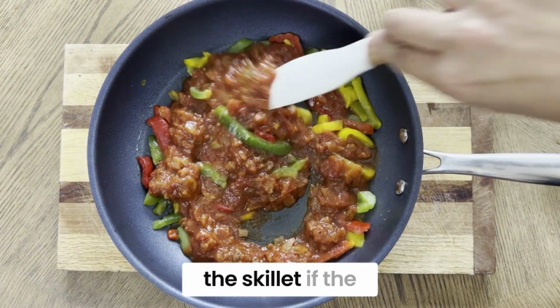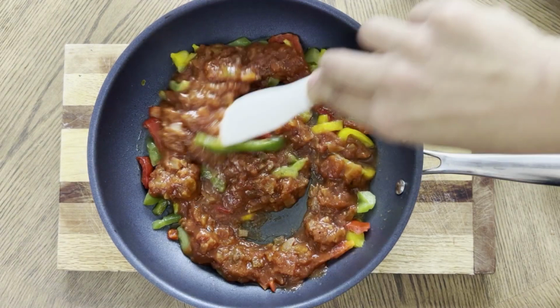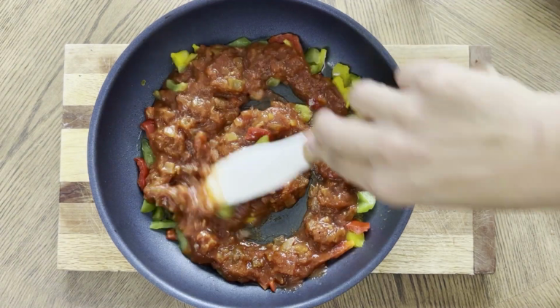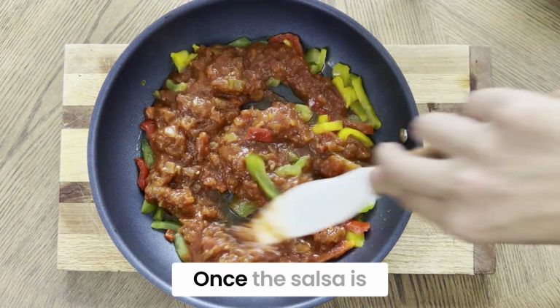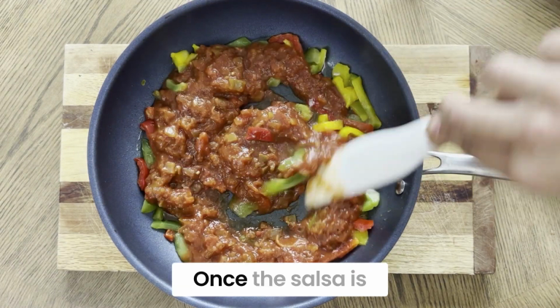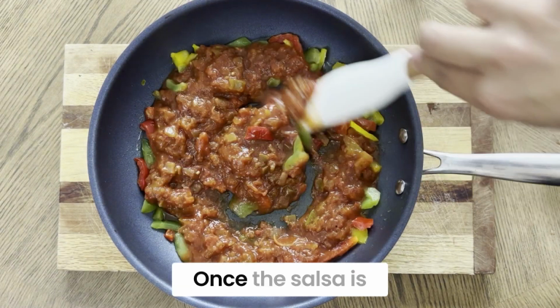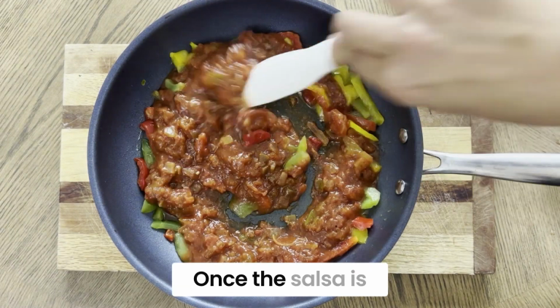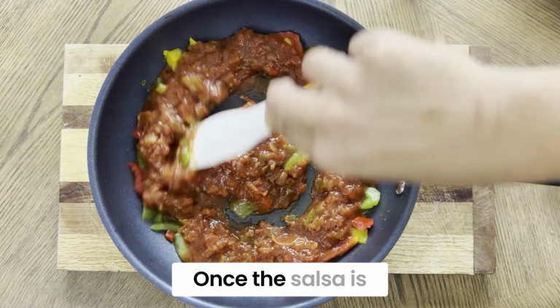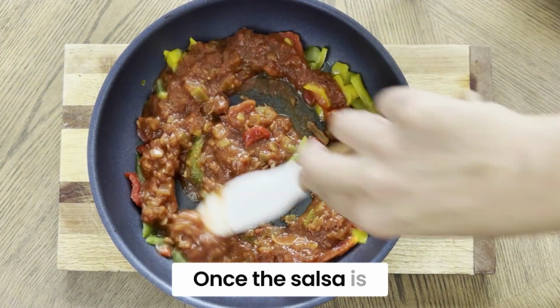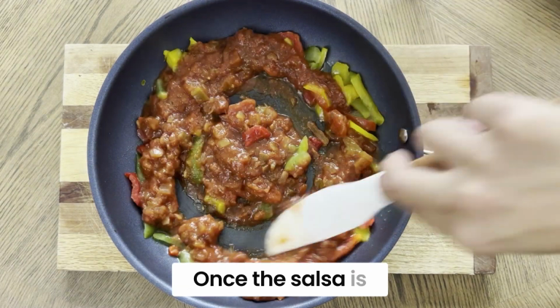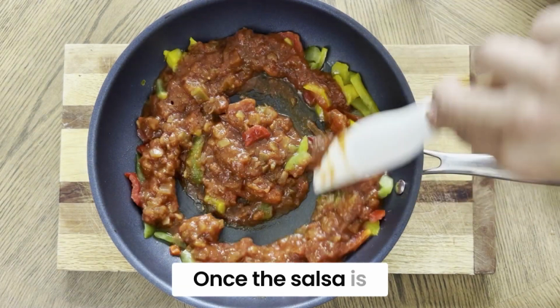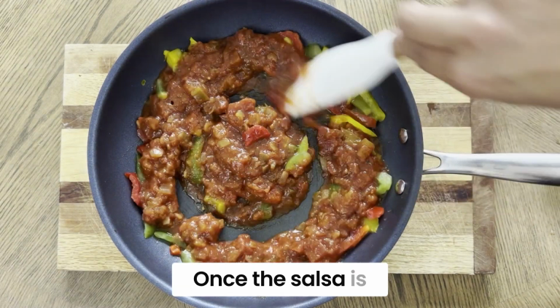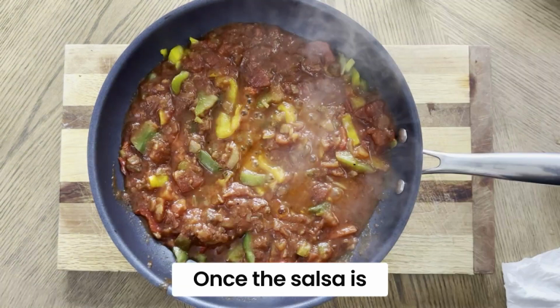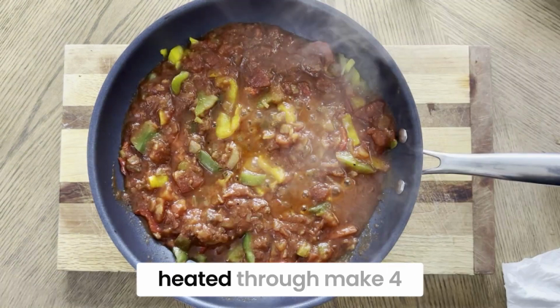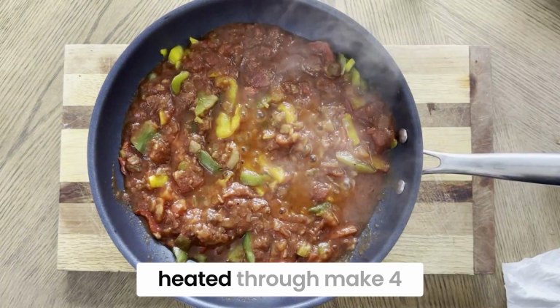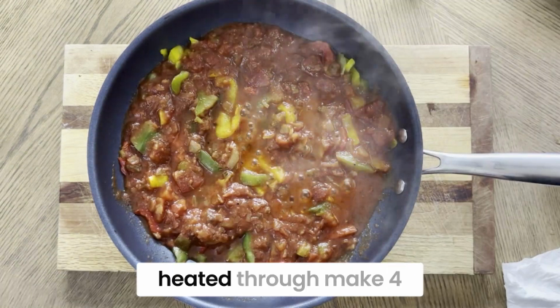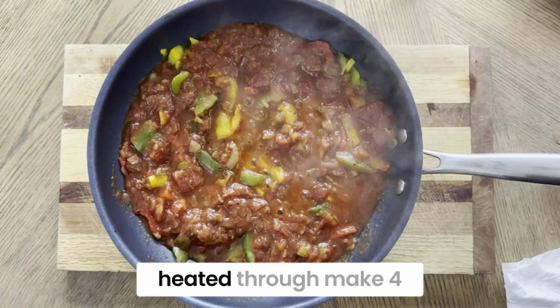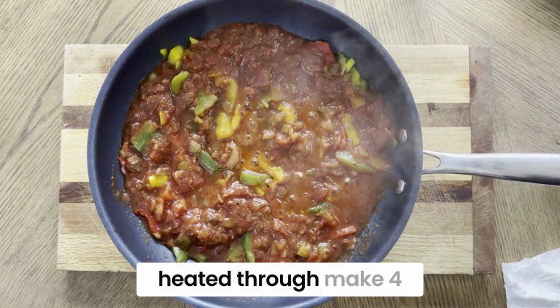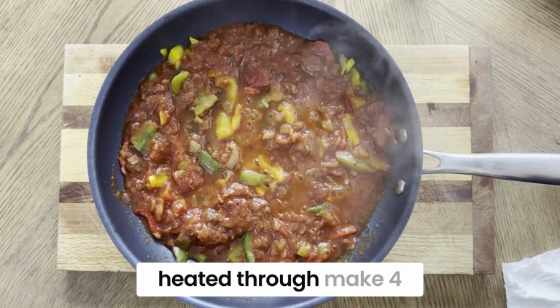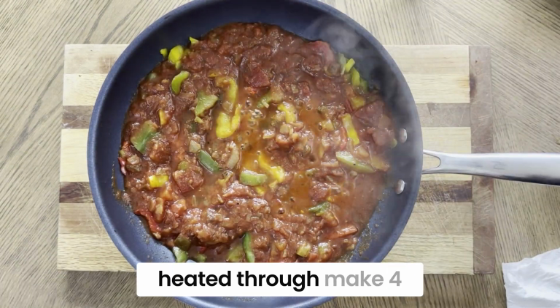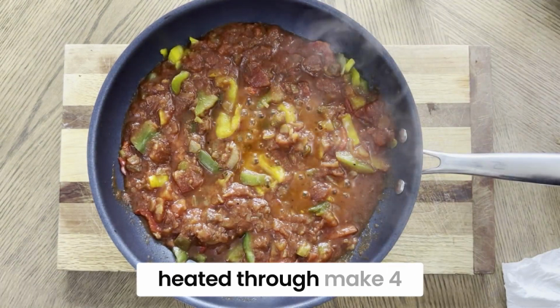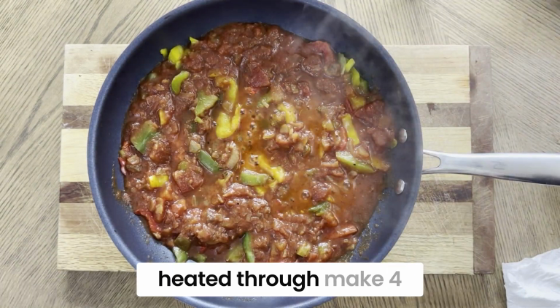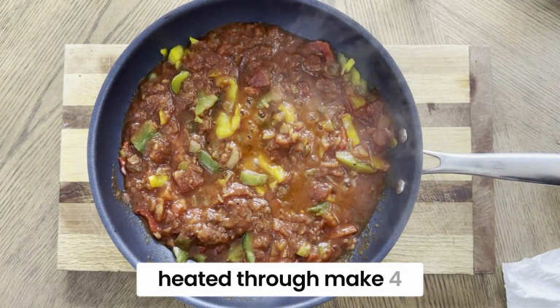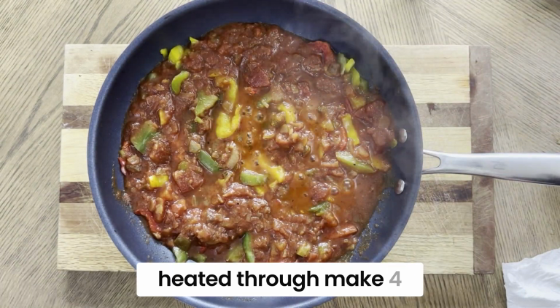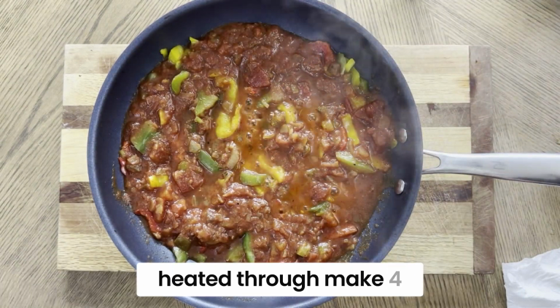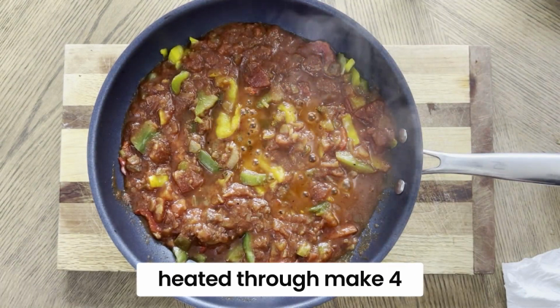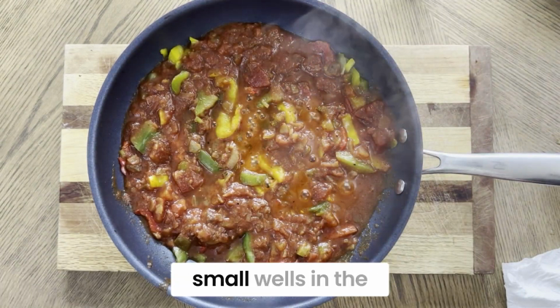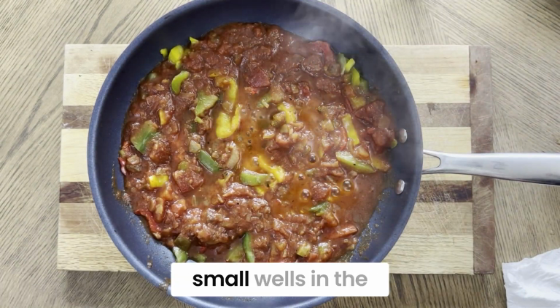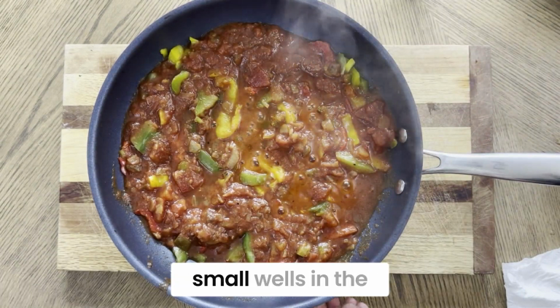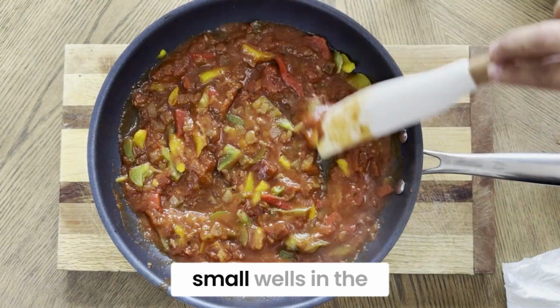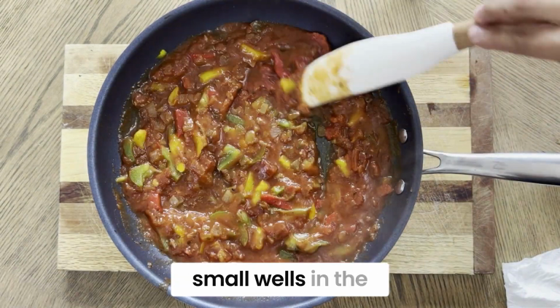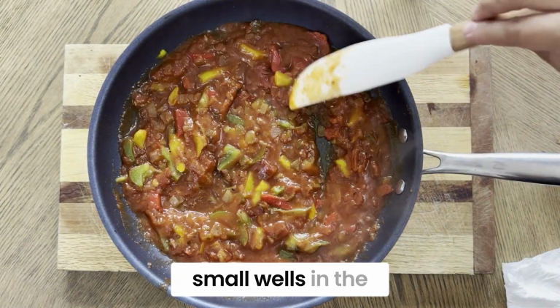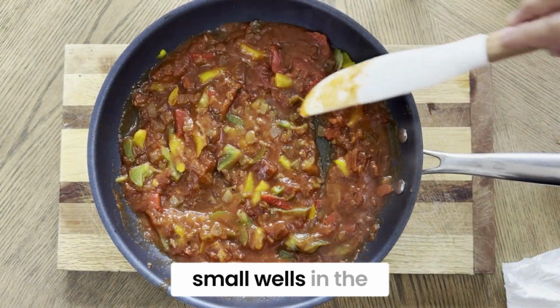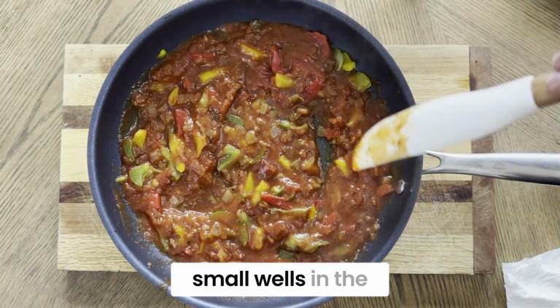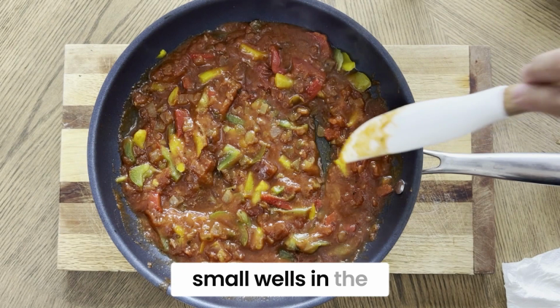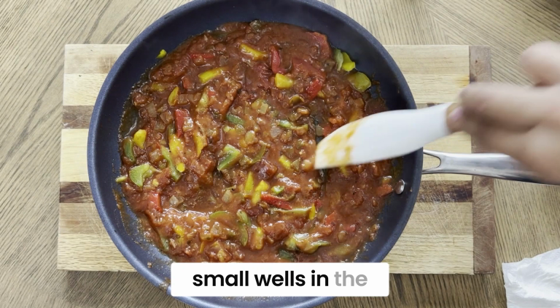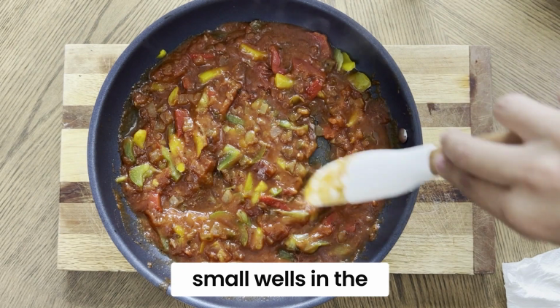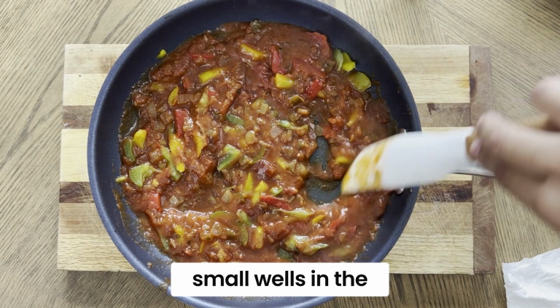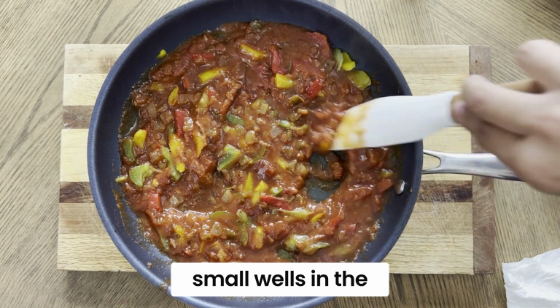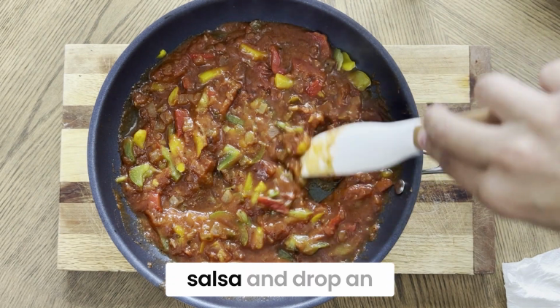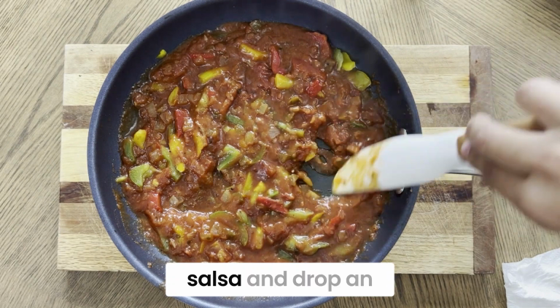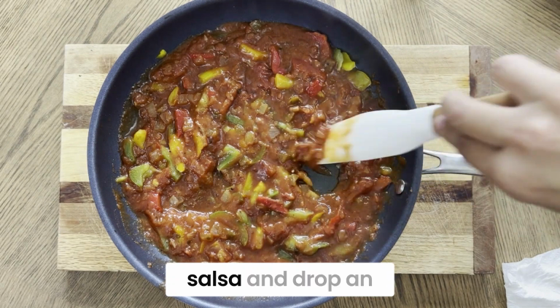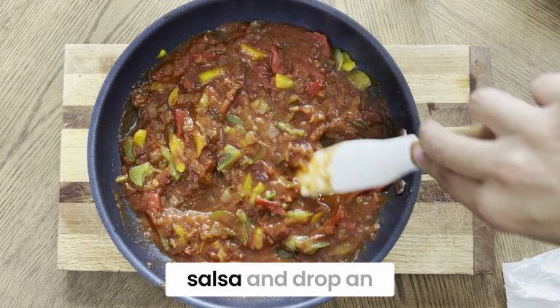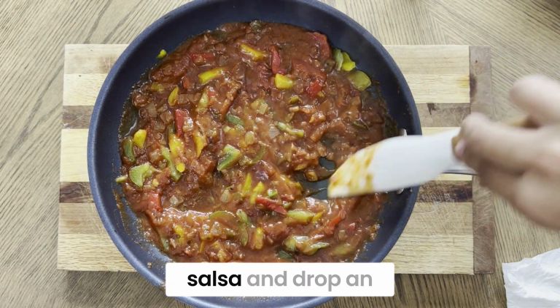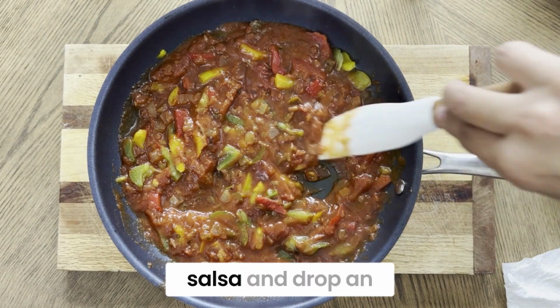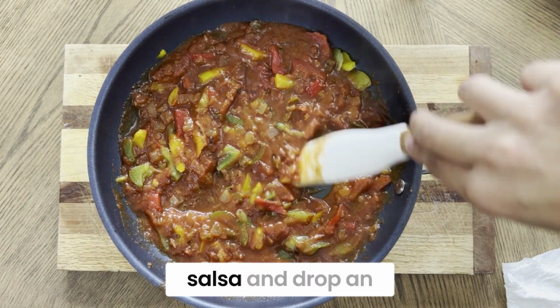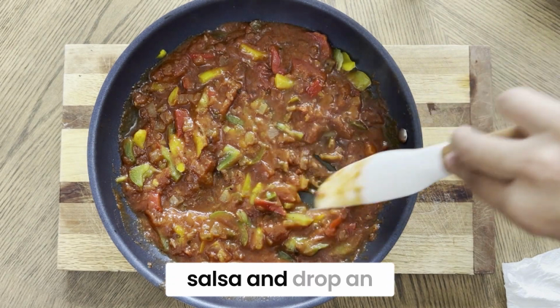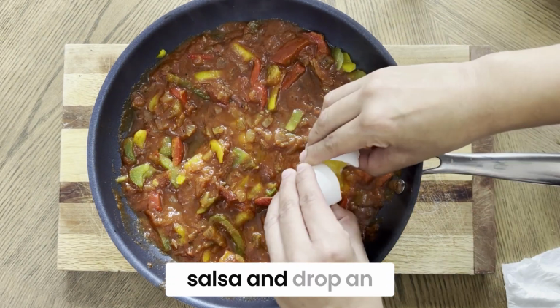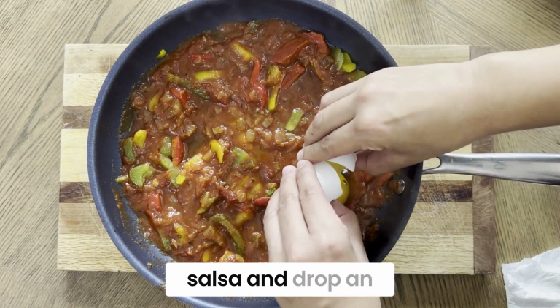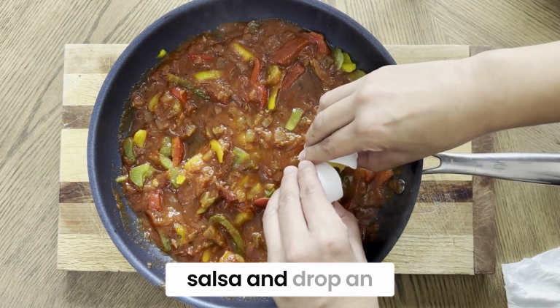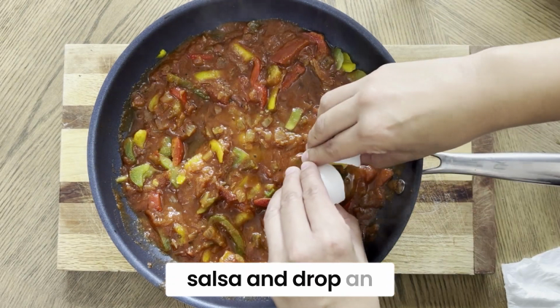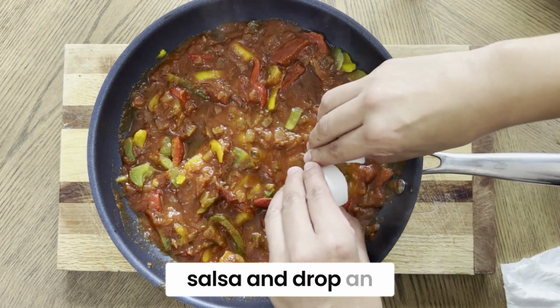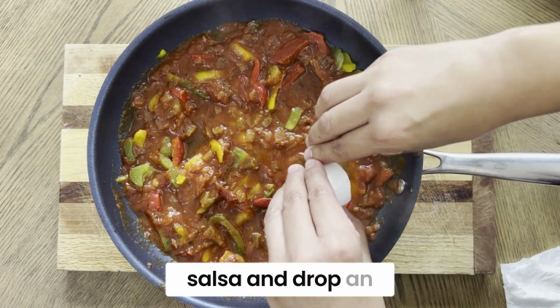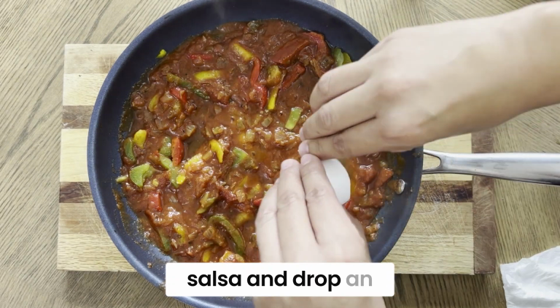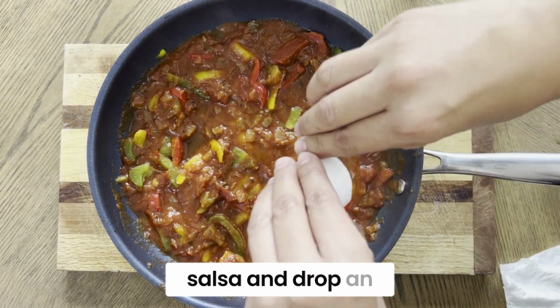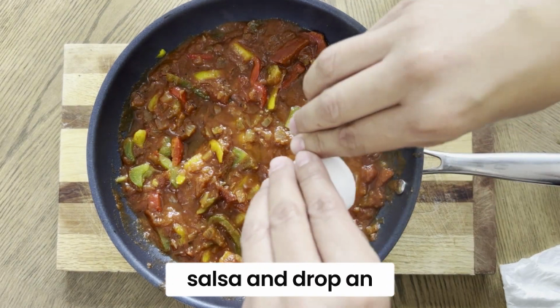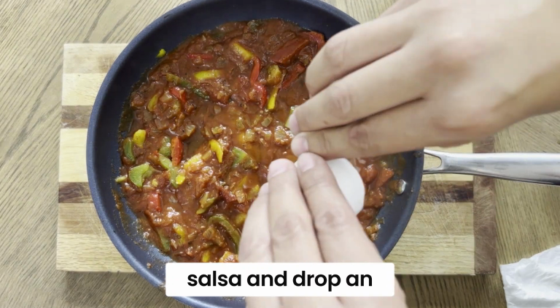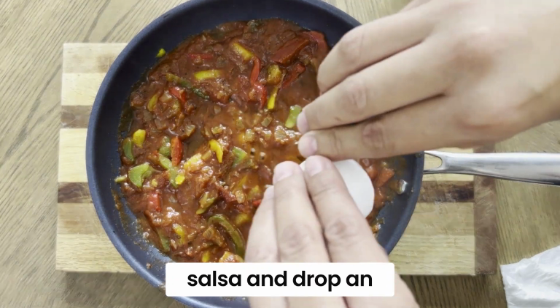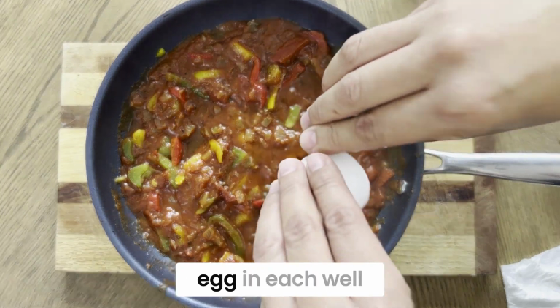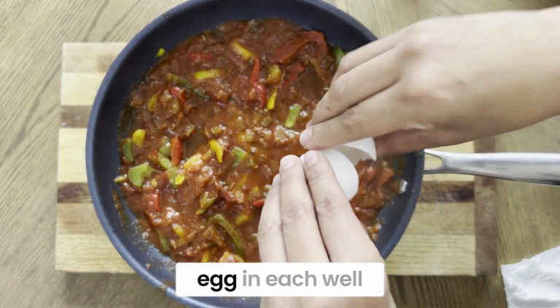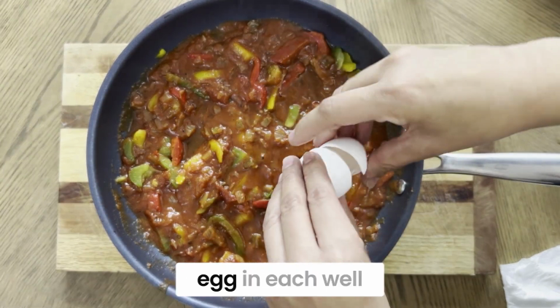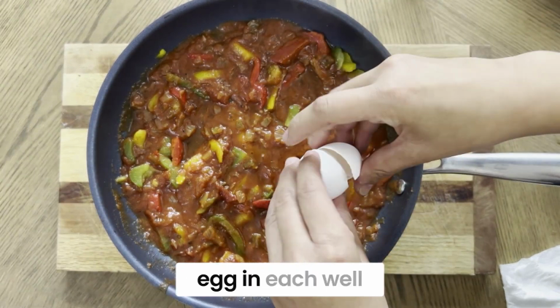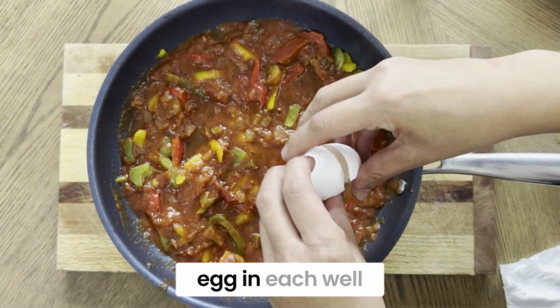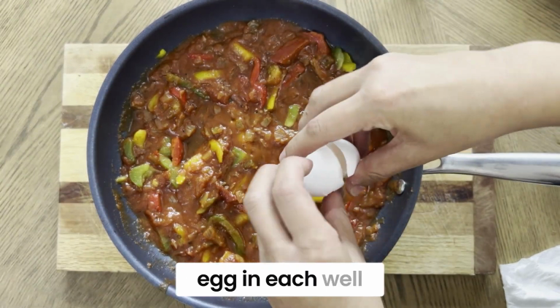Once the salsa is heated through, make four small wells in the salsa and drop an egg in each well.